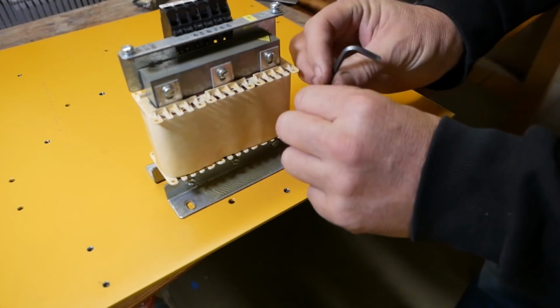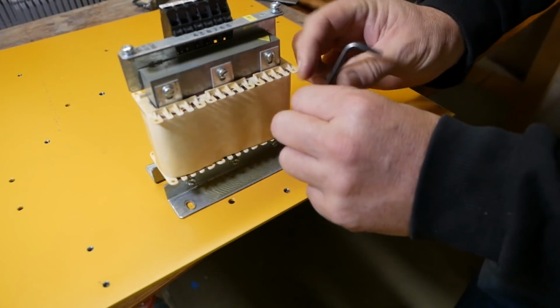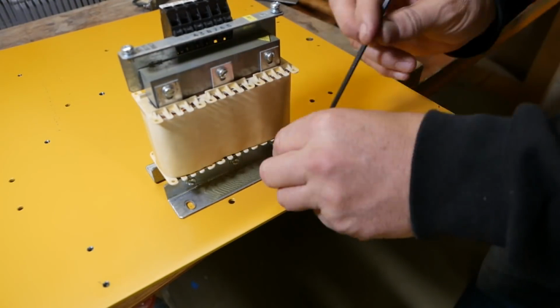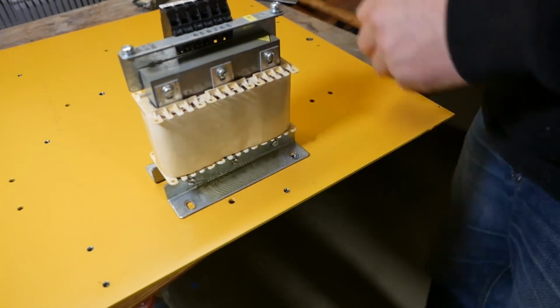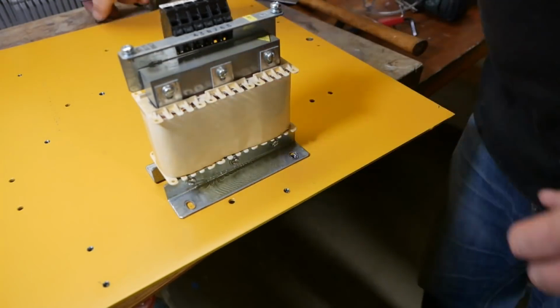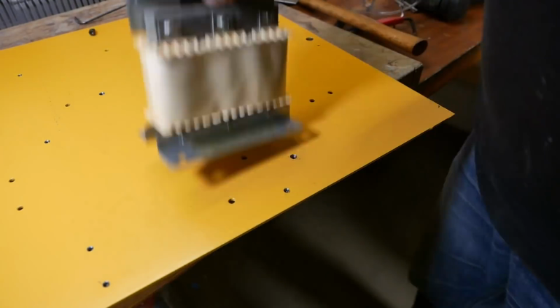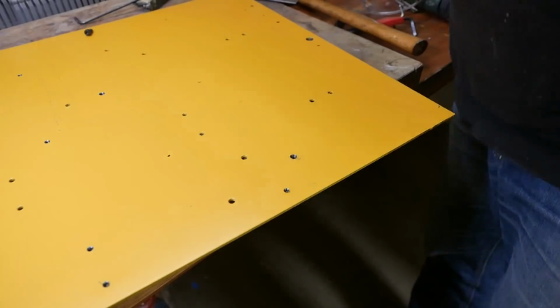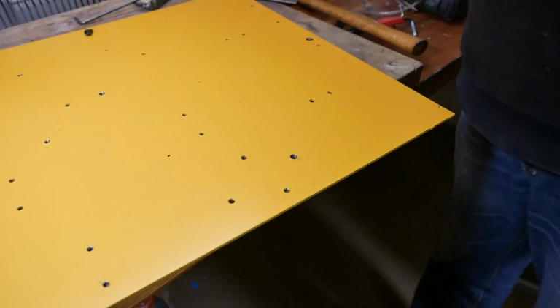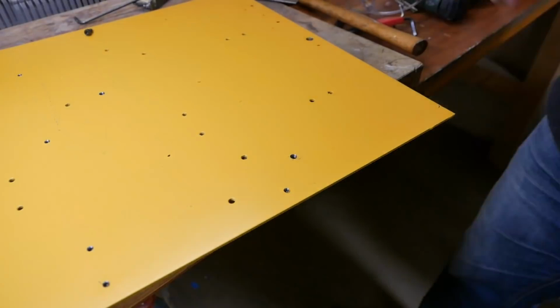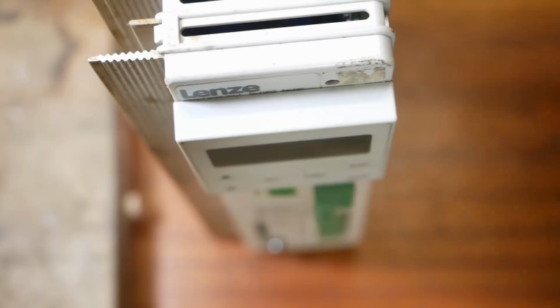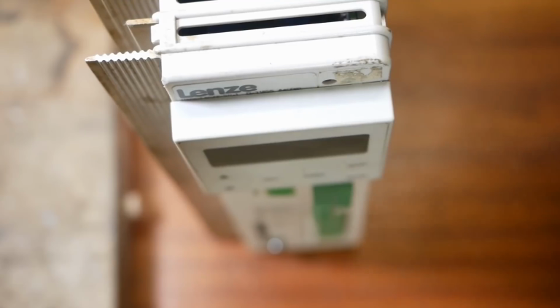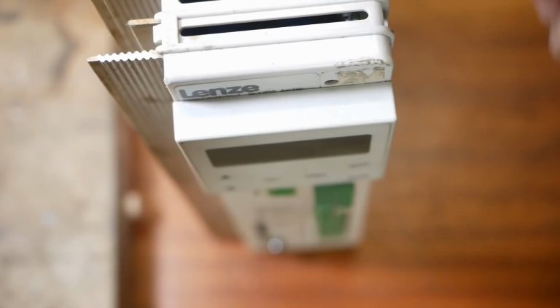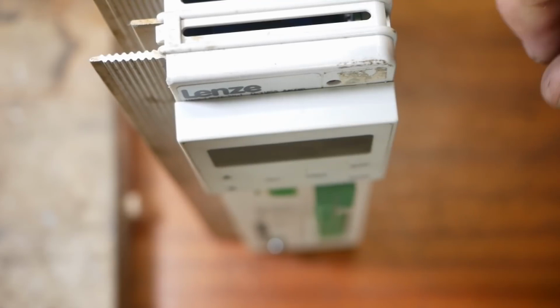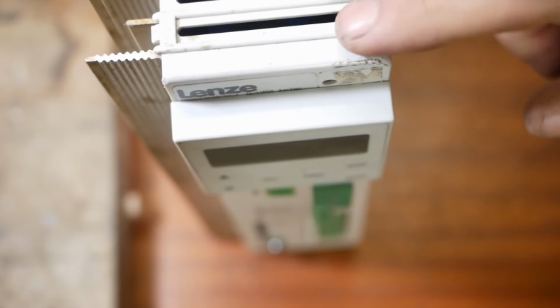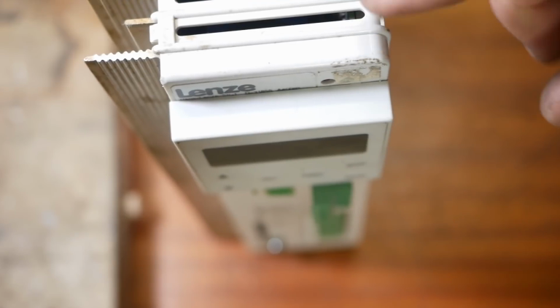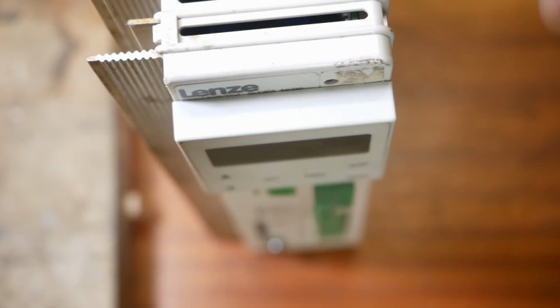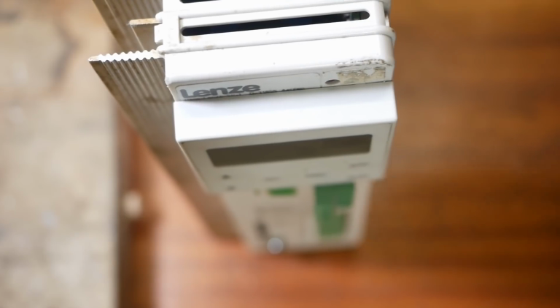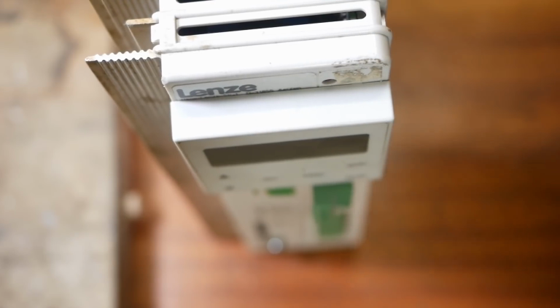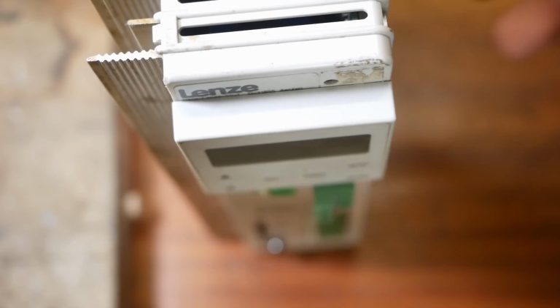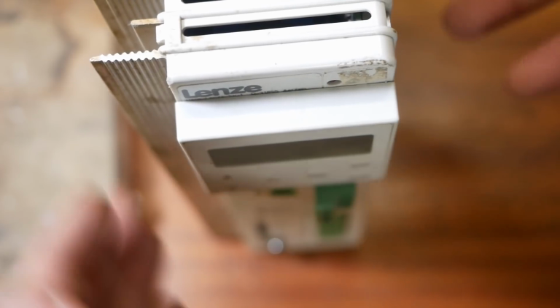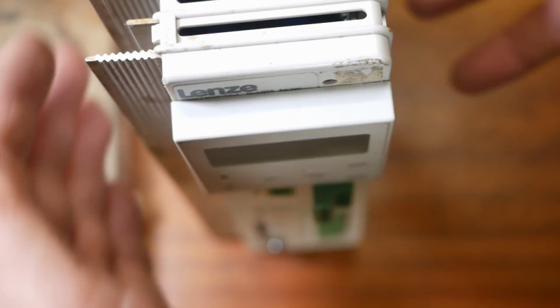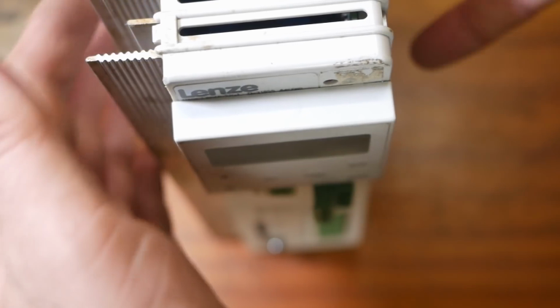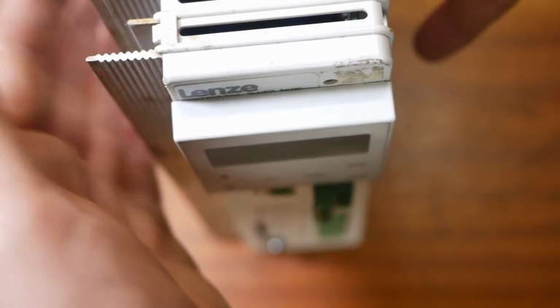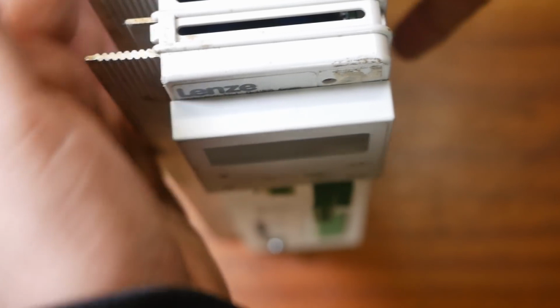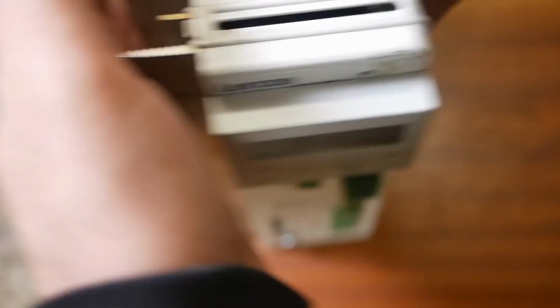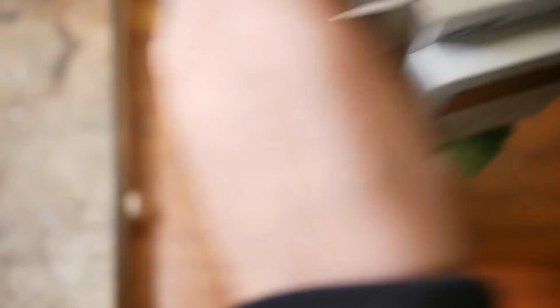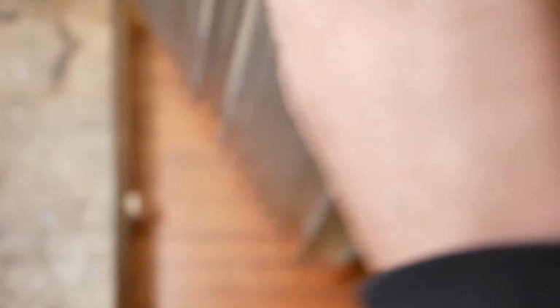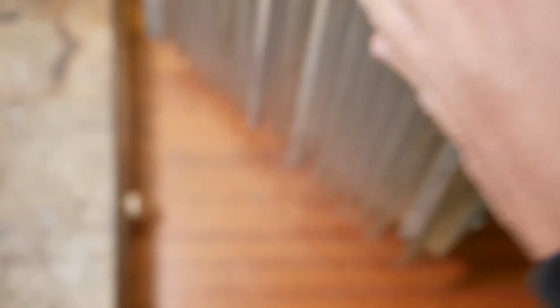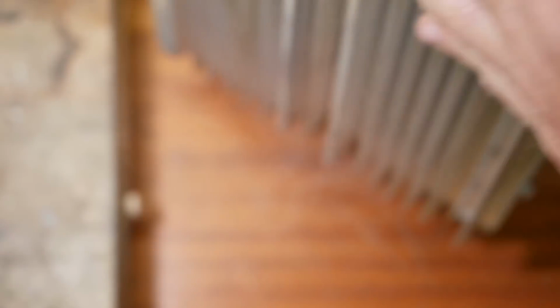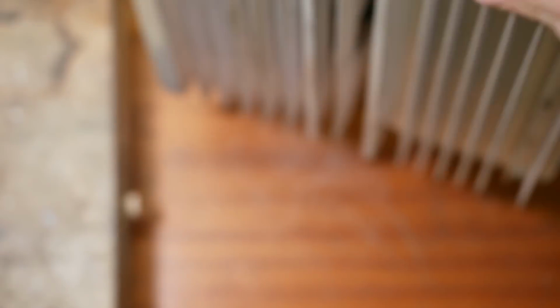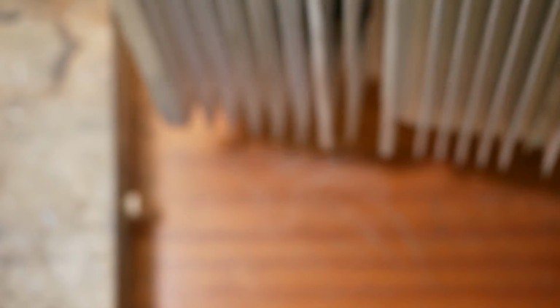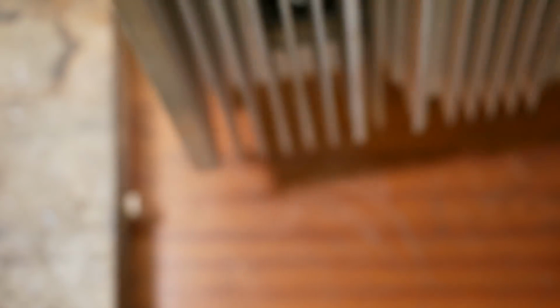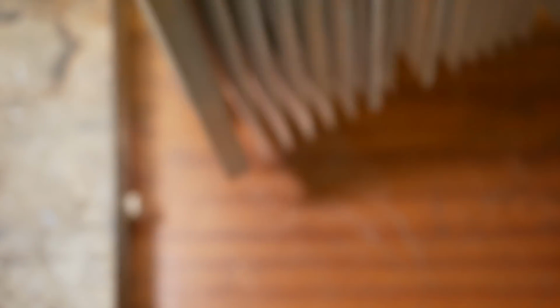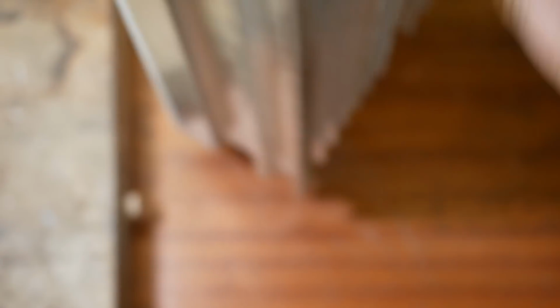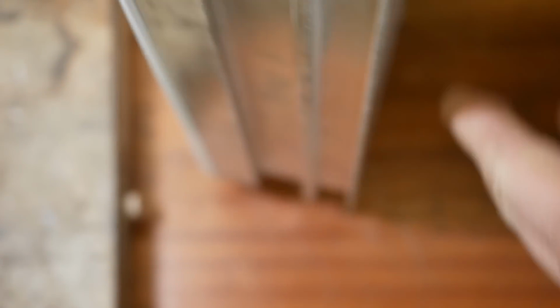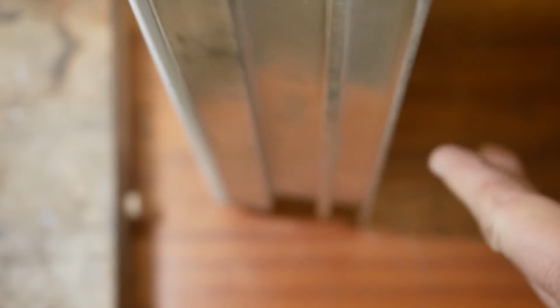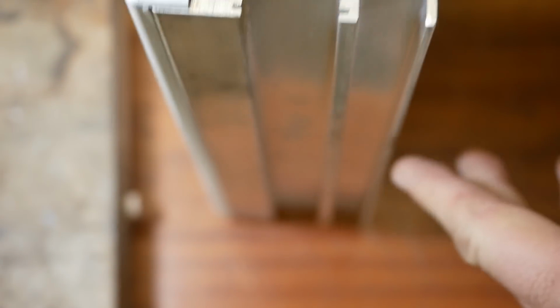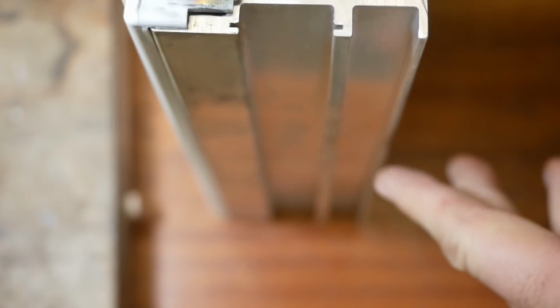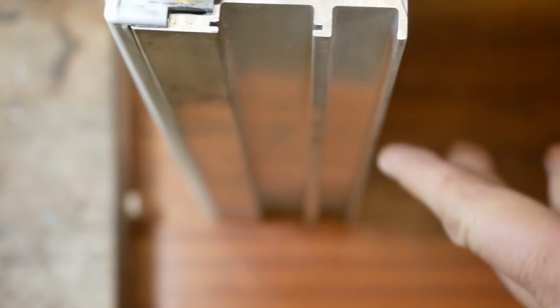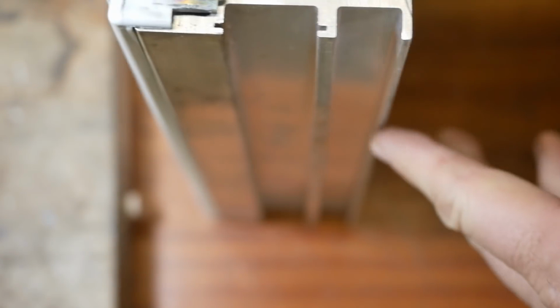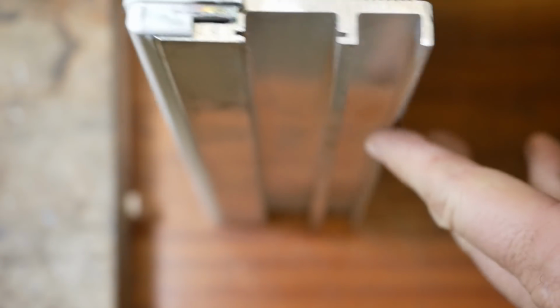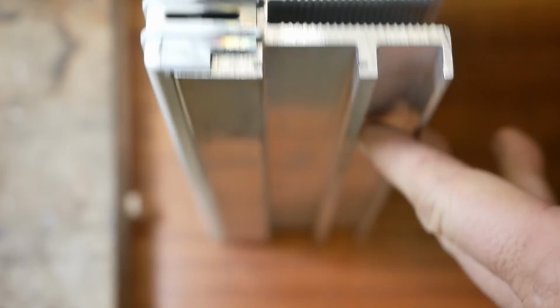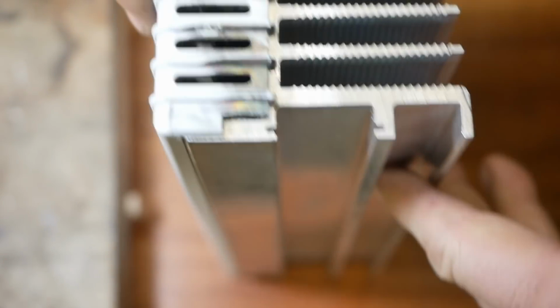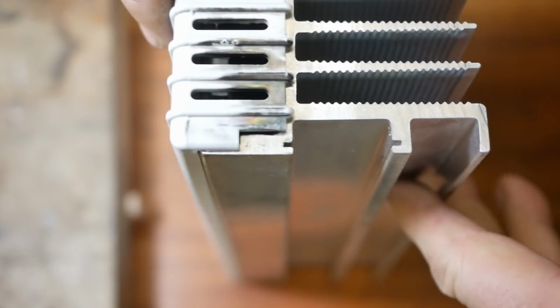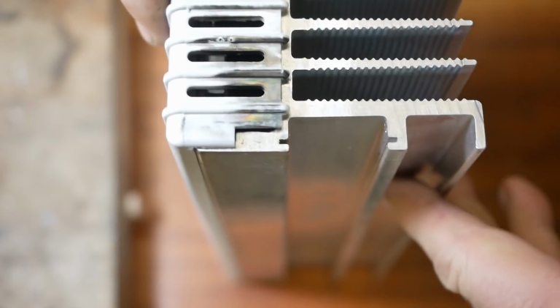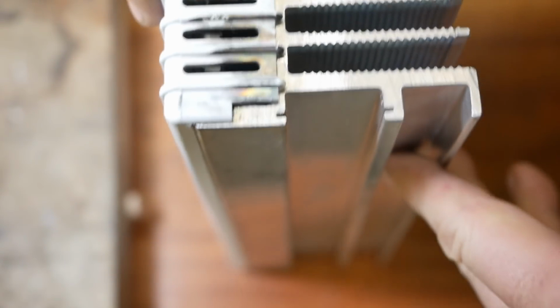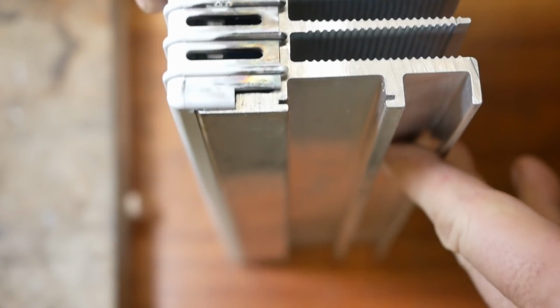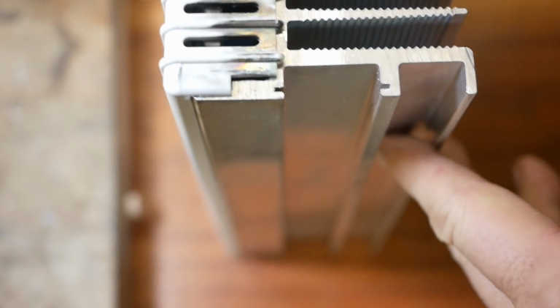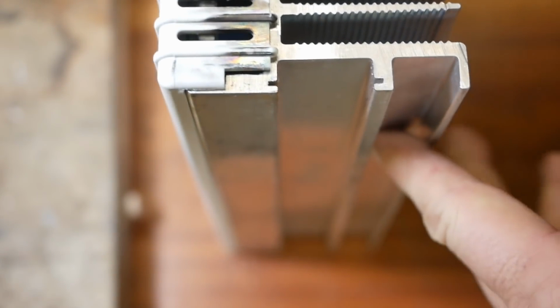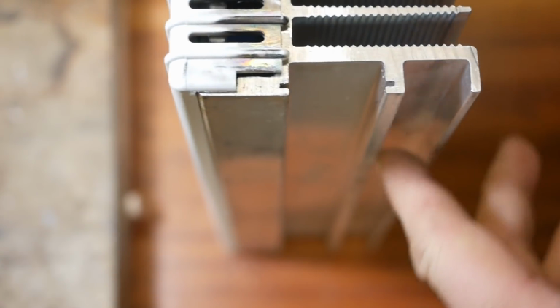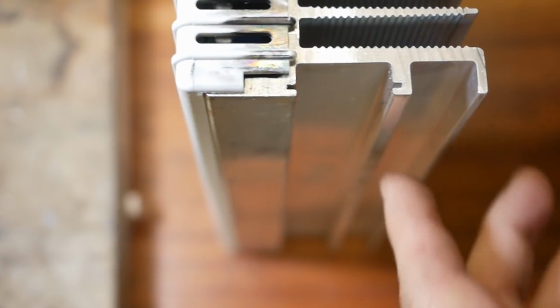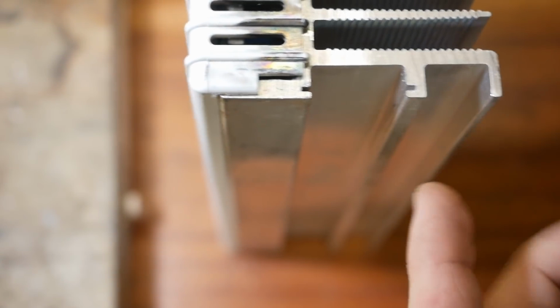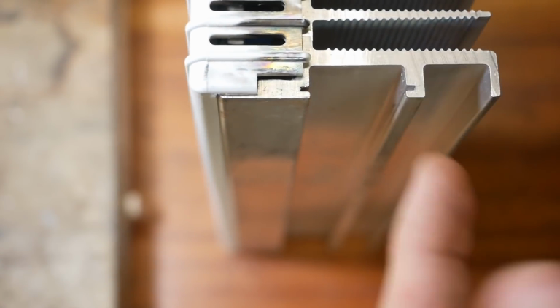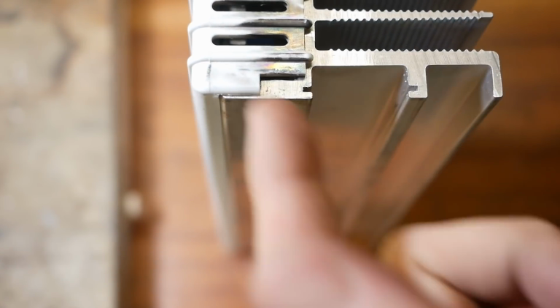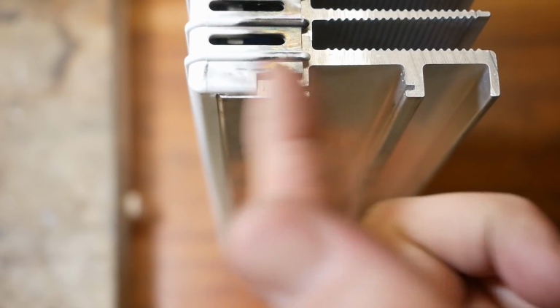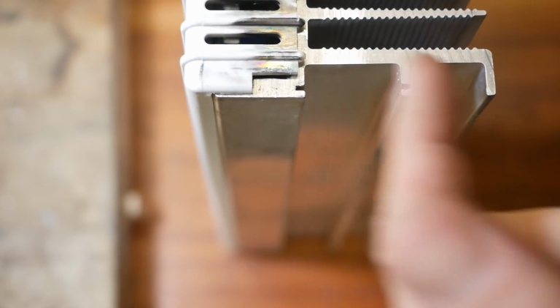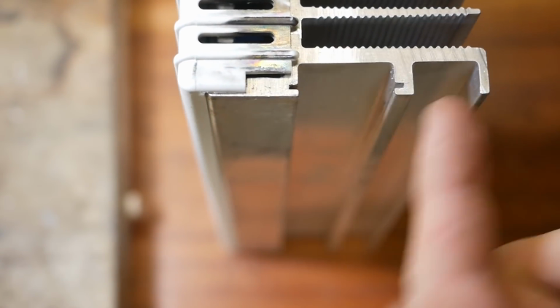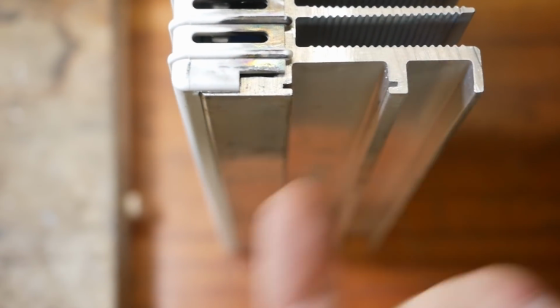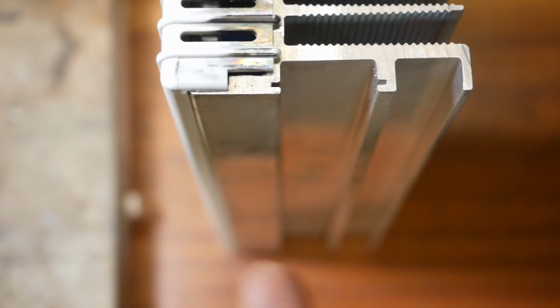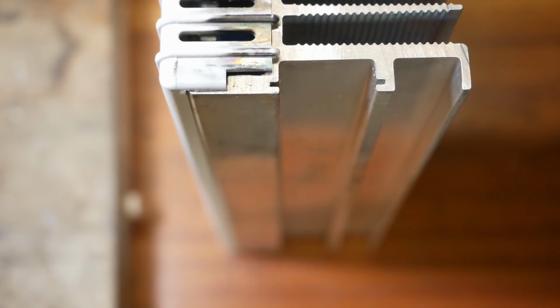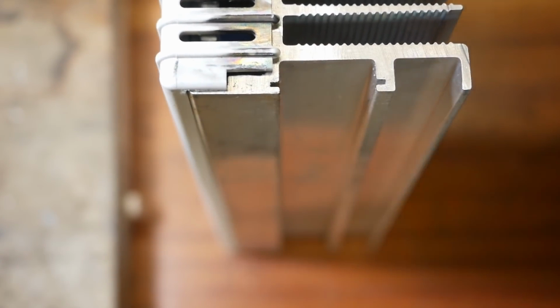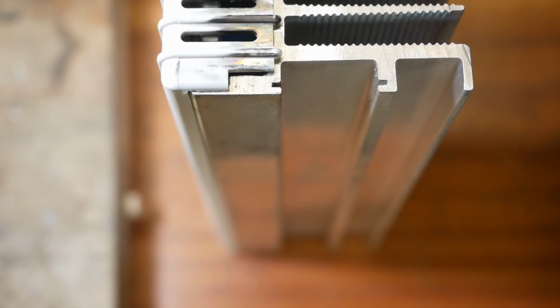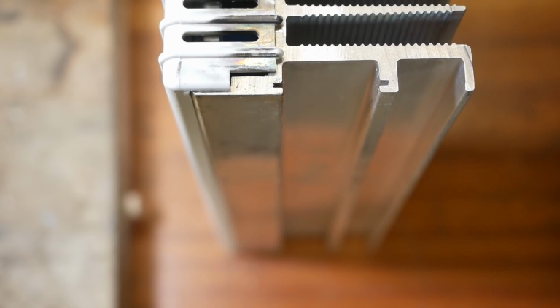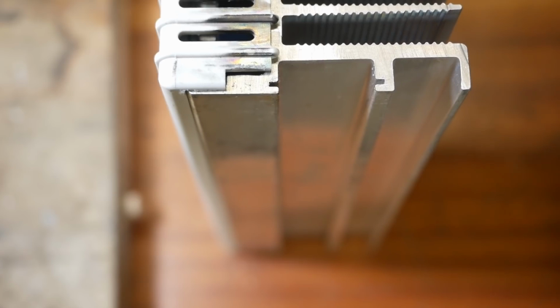I bought this Lenser inverter used, but unfortunately I realised it doesn't actually have any mounting brackets.